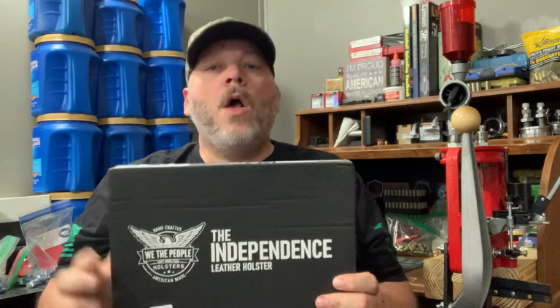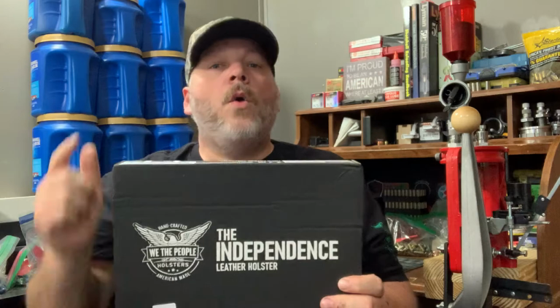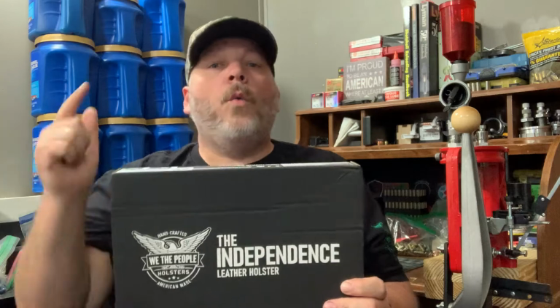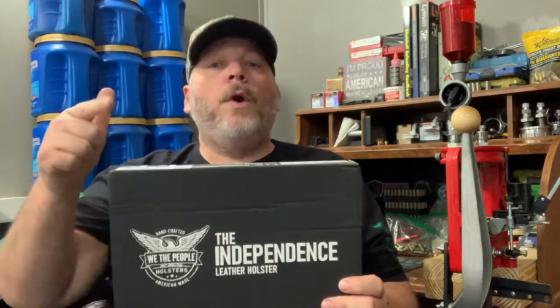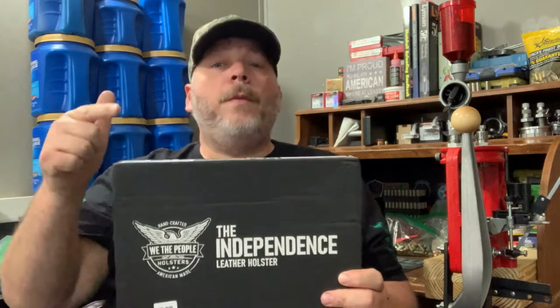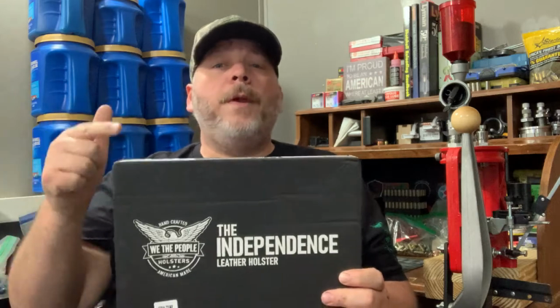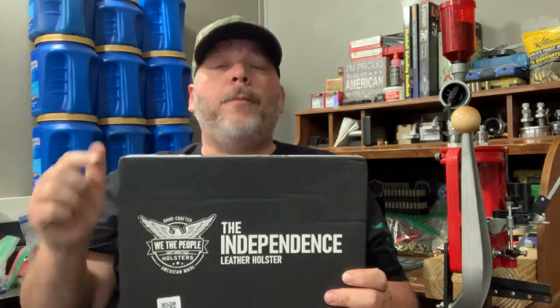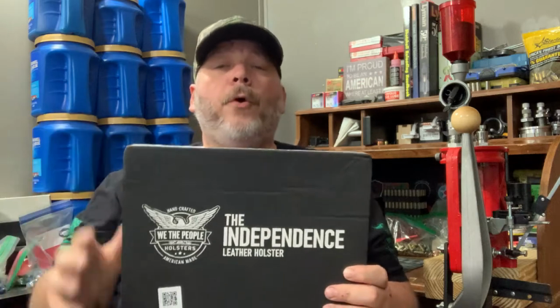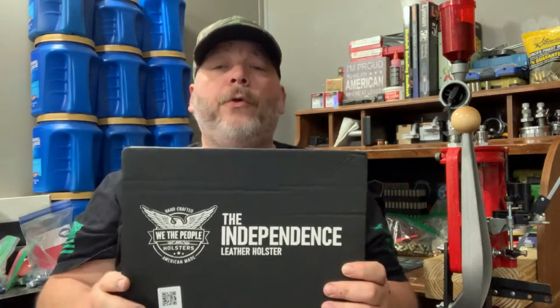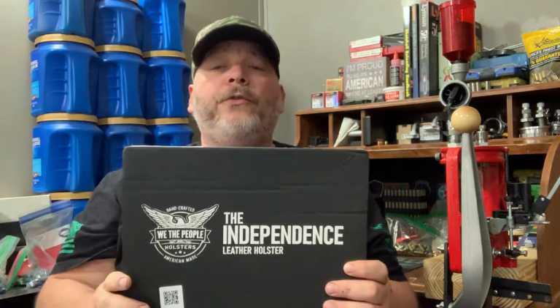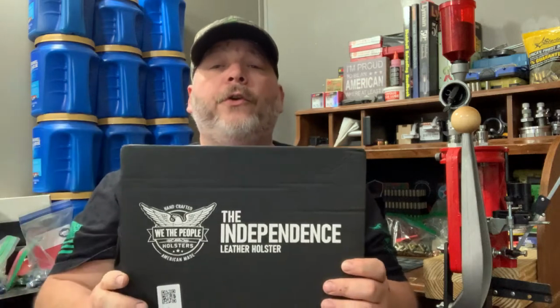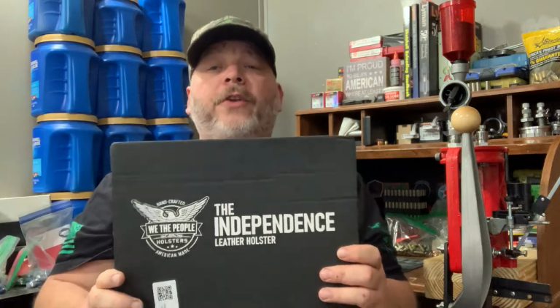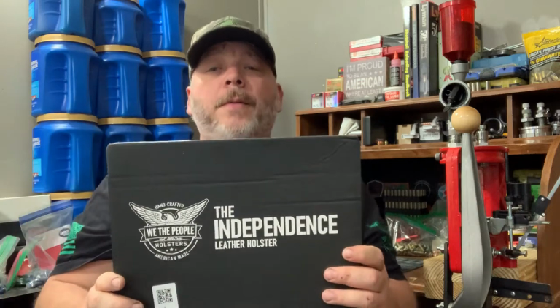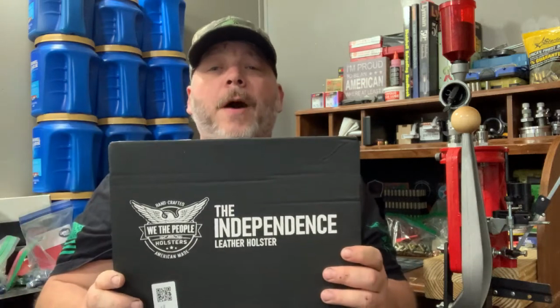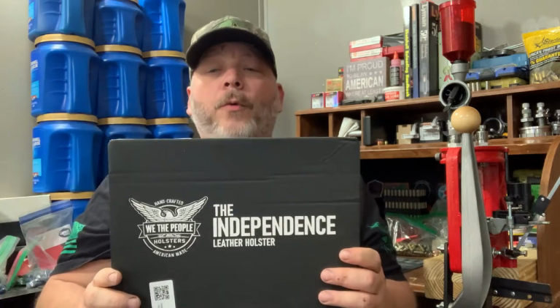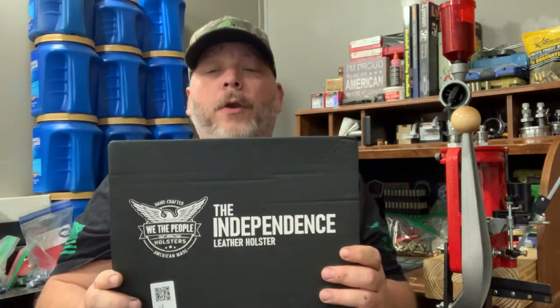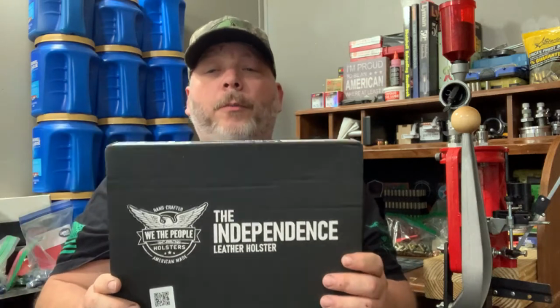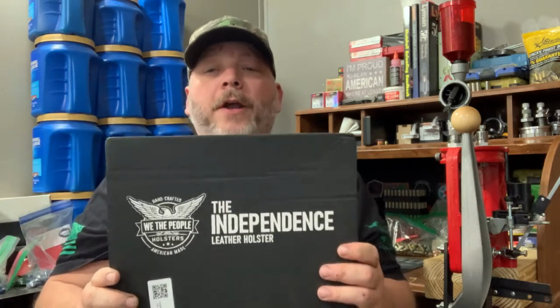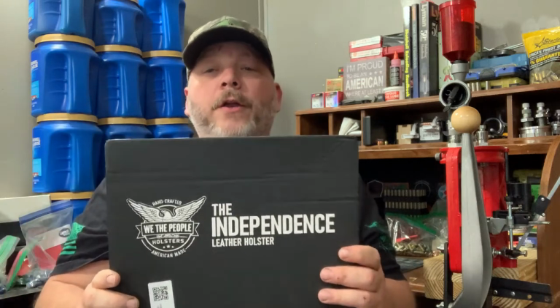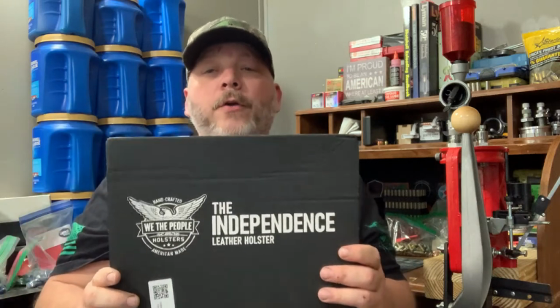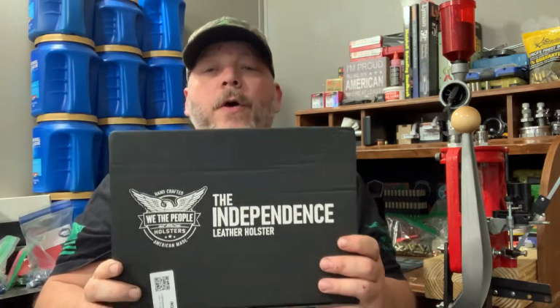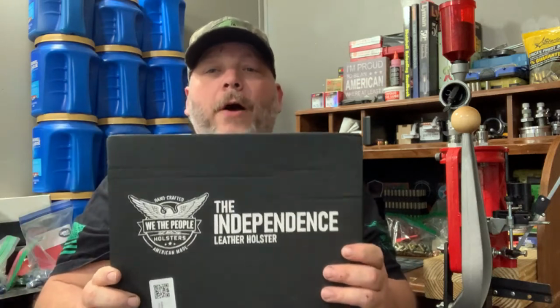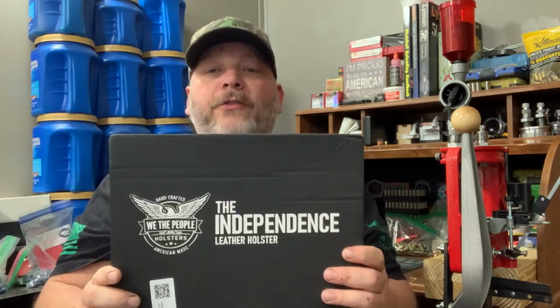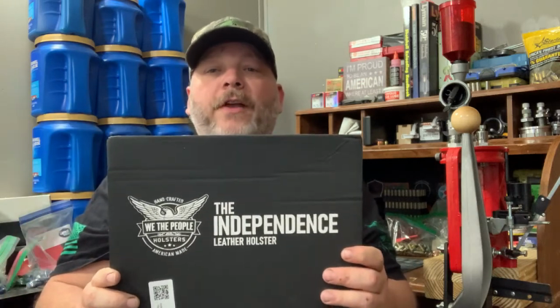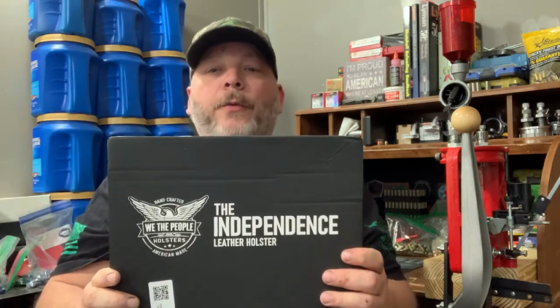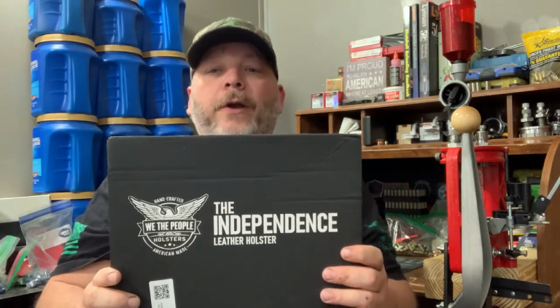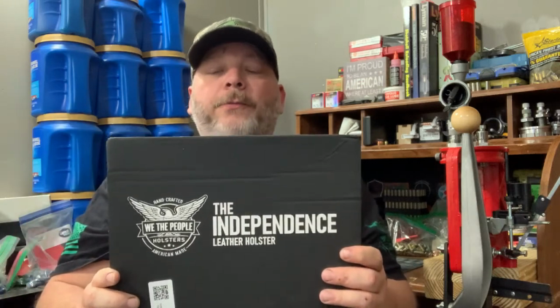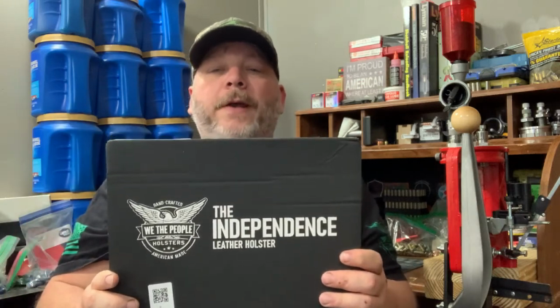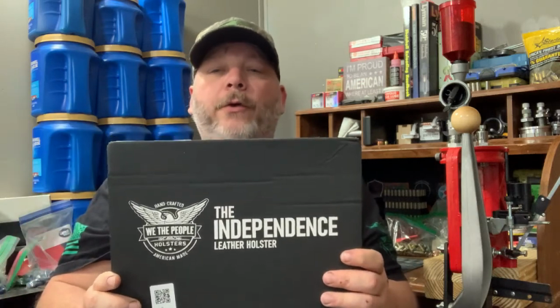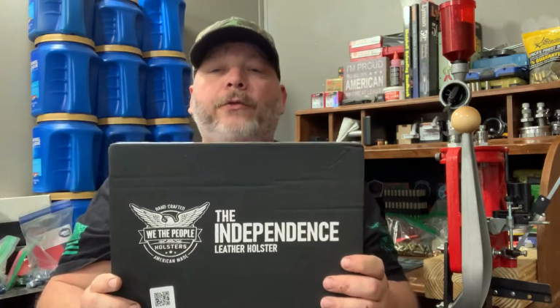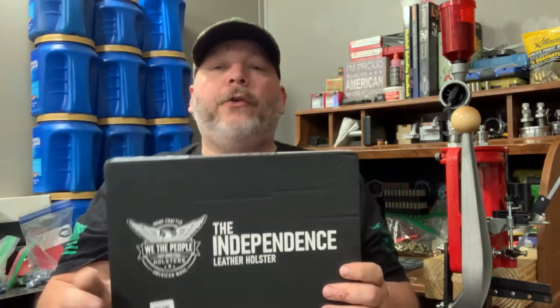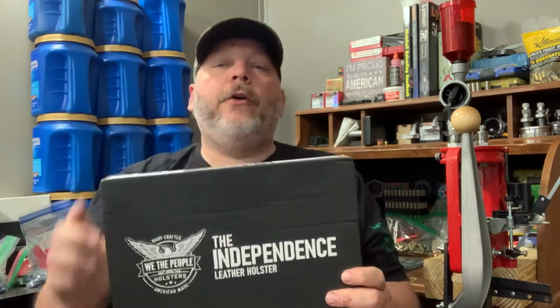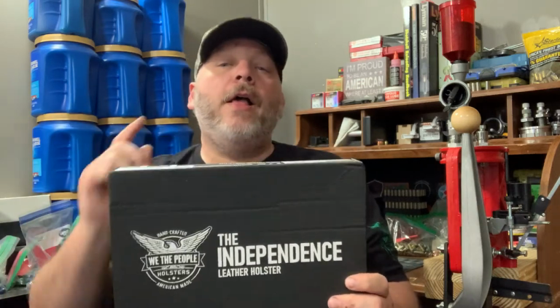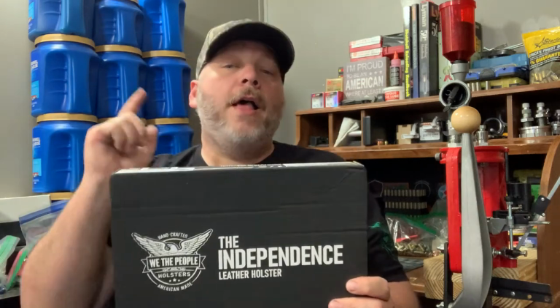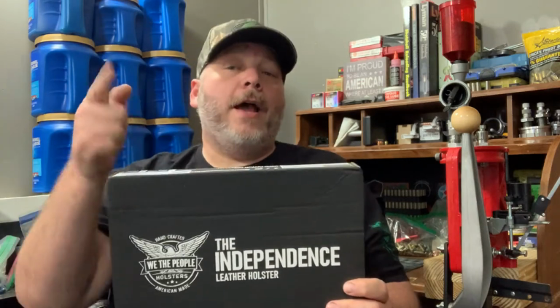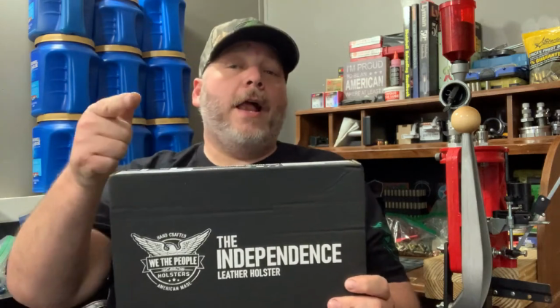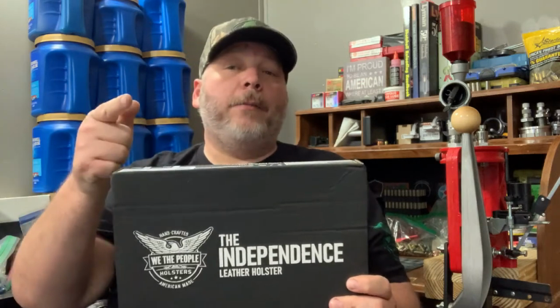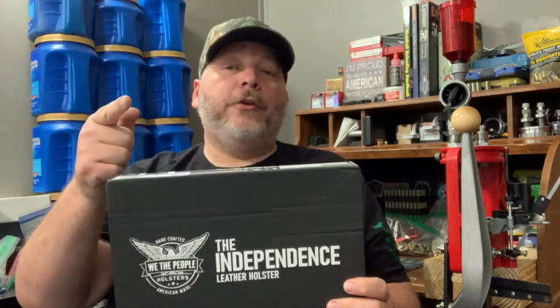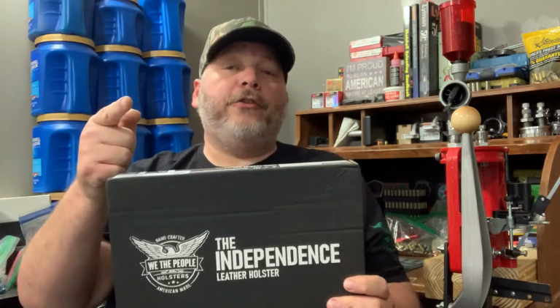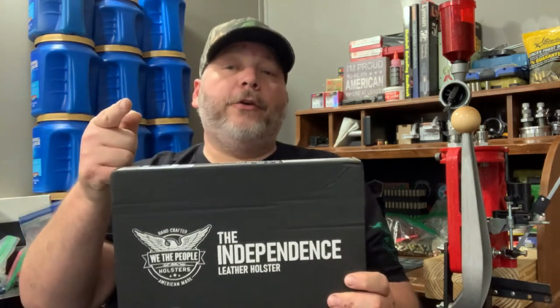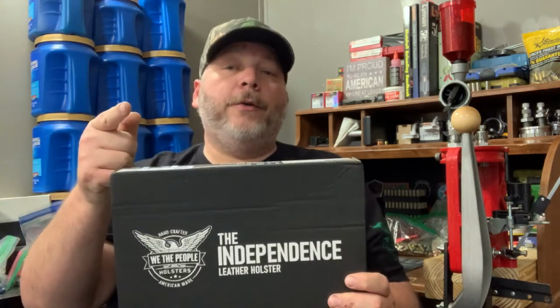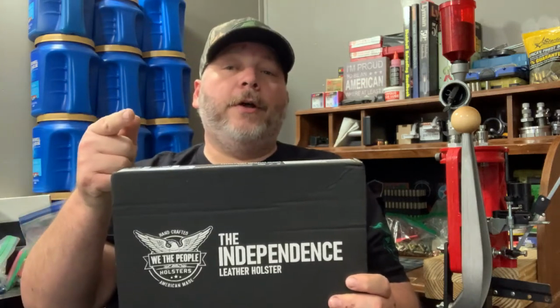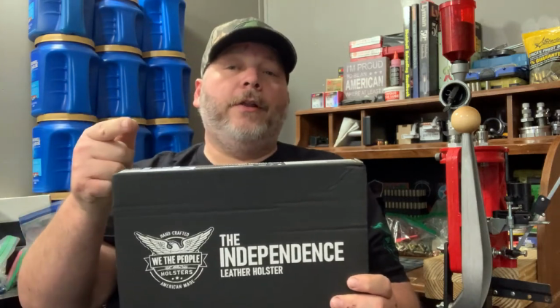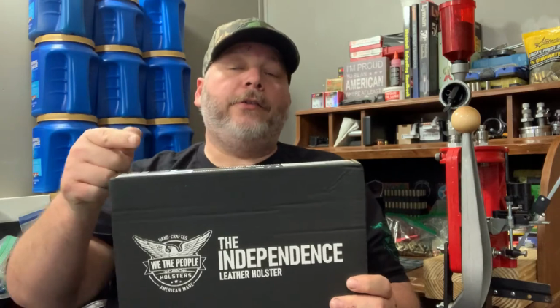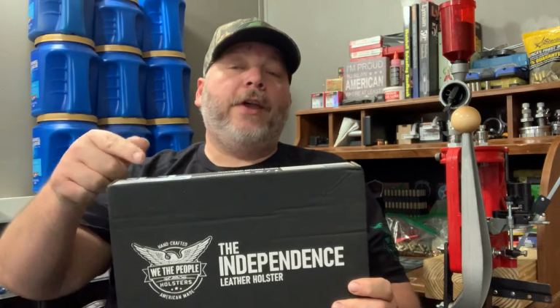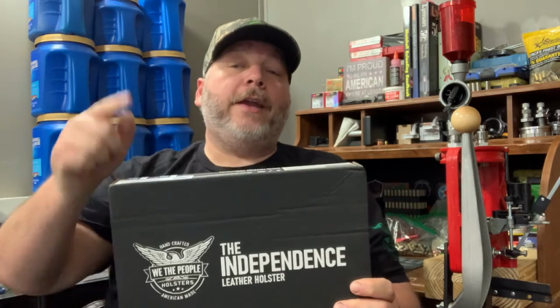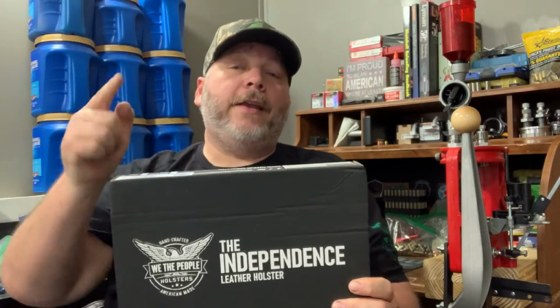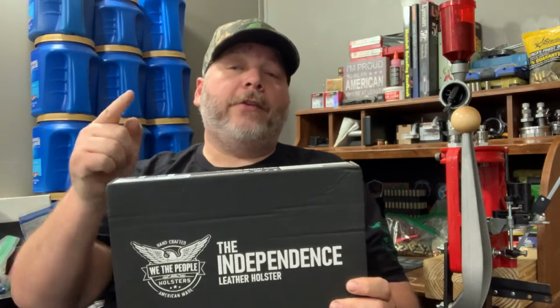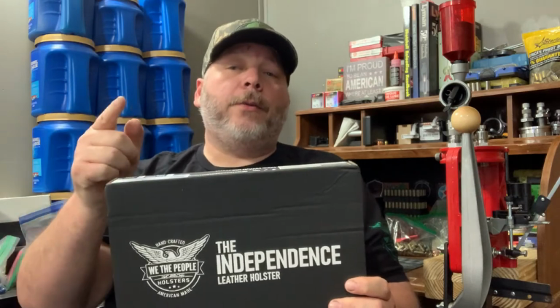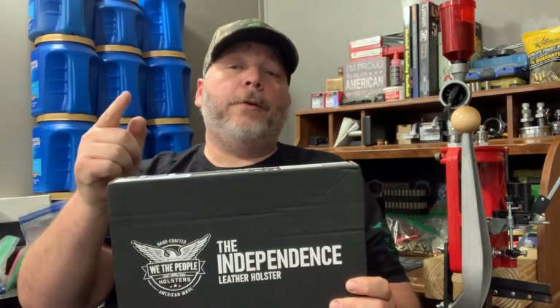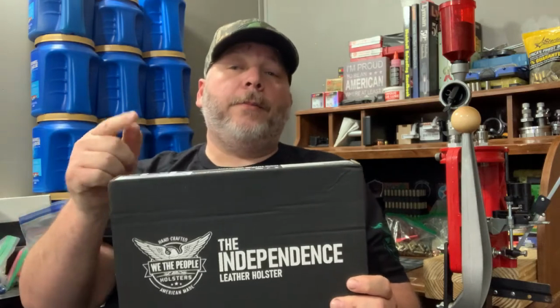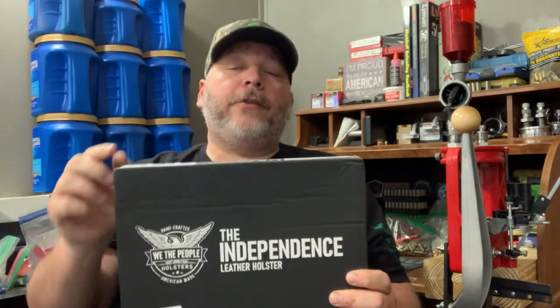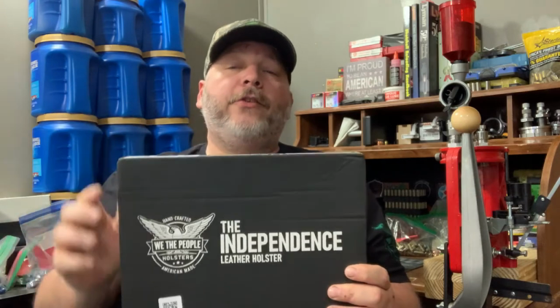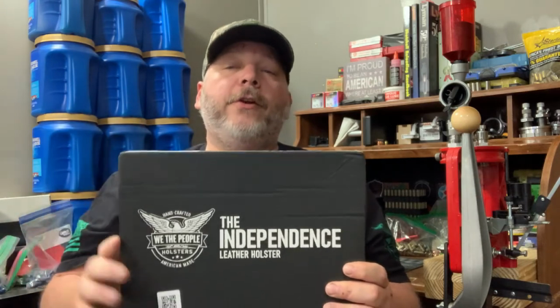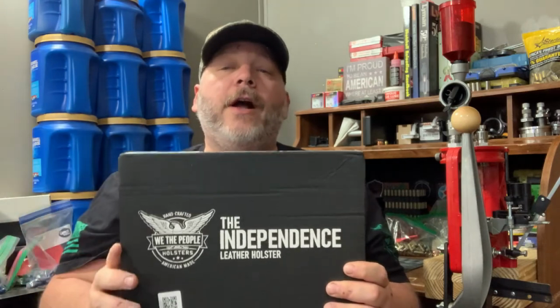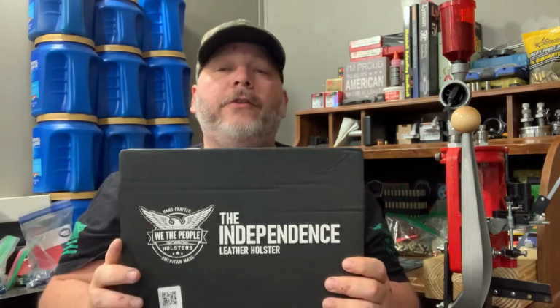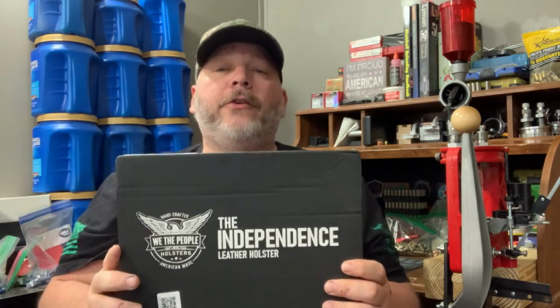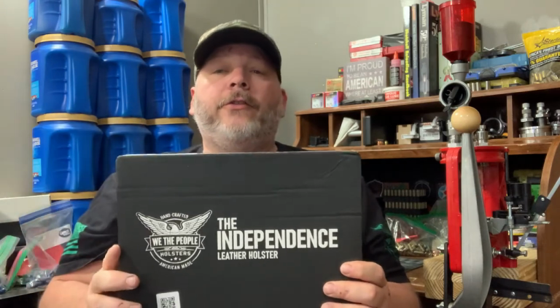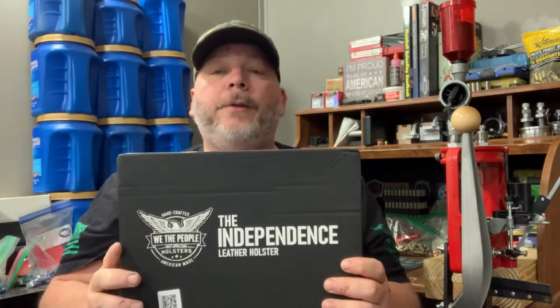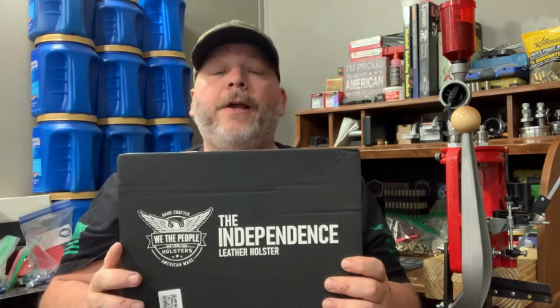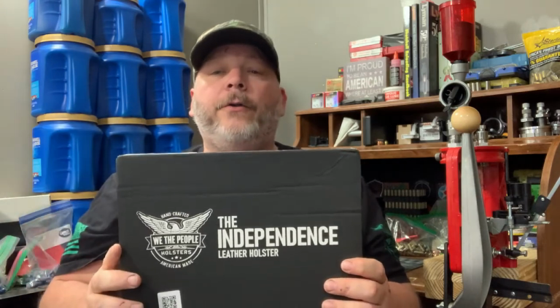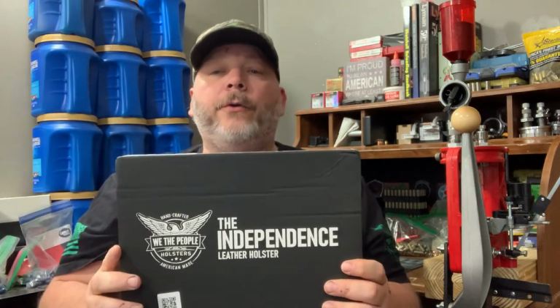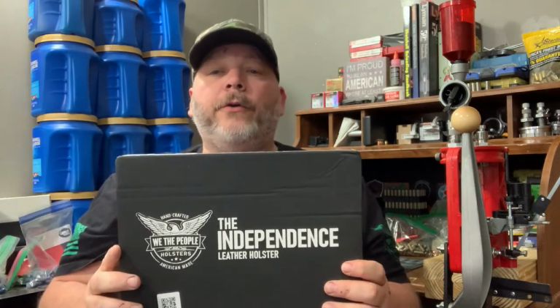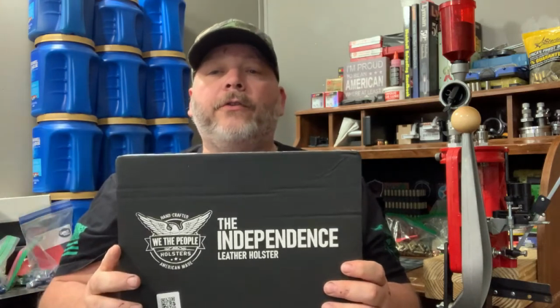We the People Holsters came out with a brand new outside the waistband holster, and I'm going to show you what it looks like. That's coming up next here on Jesse B Outdoors.